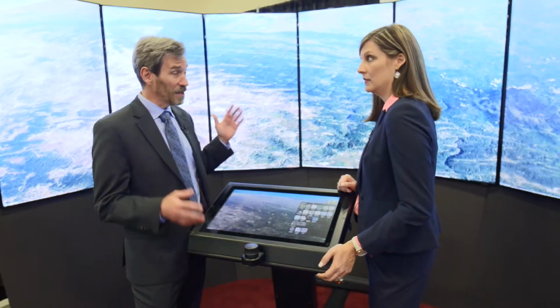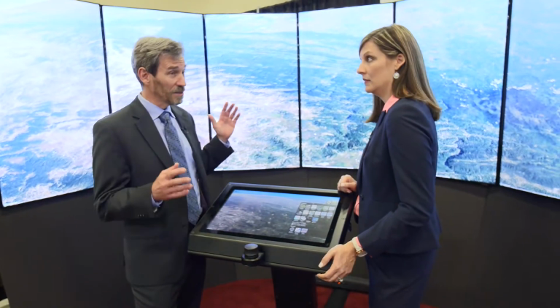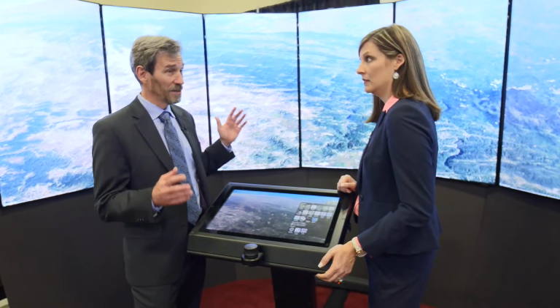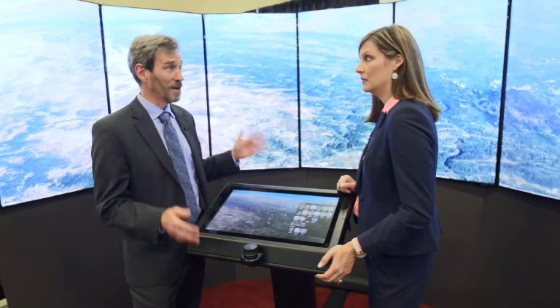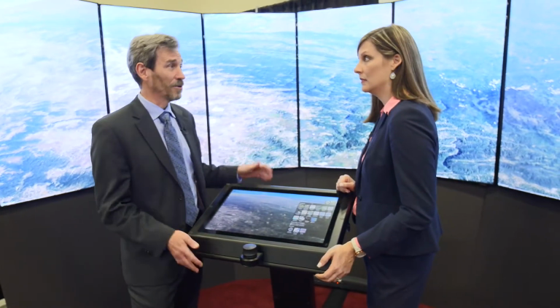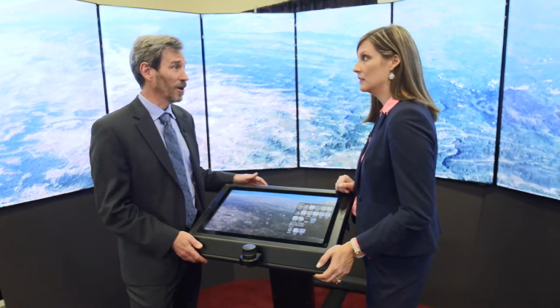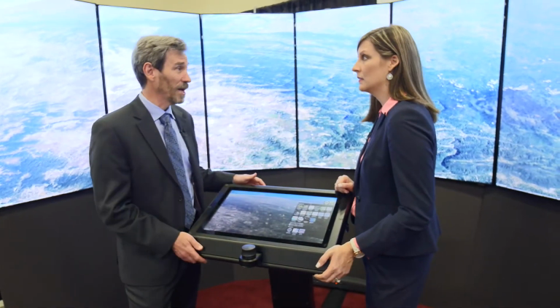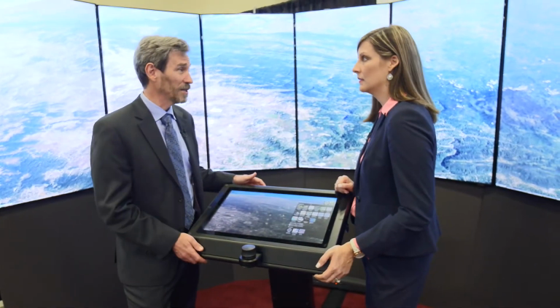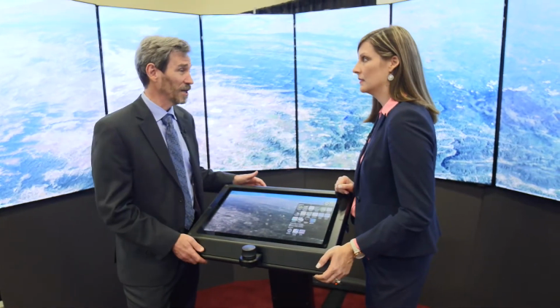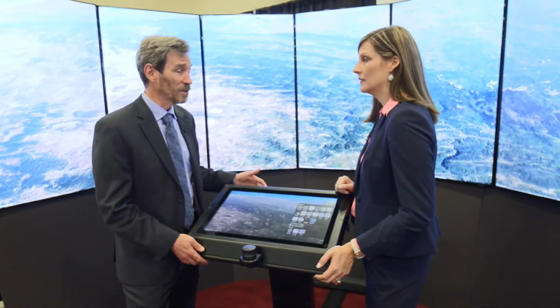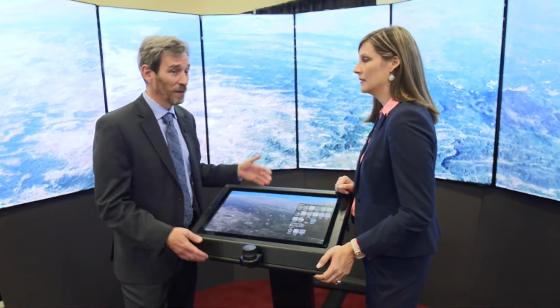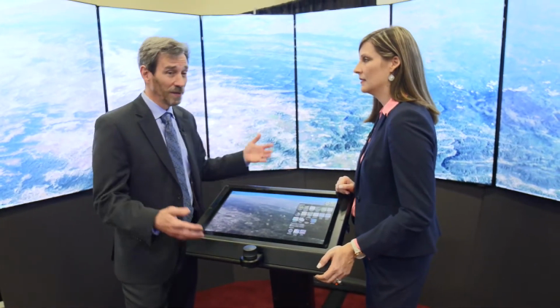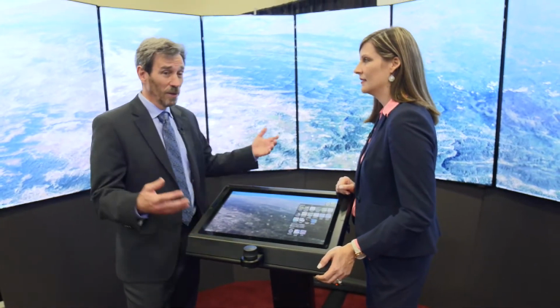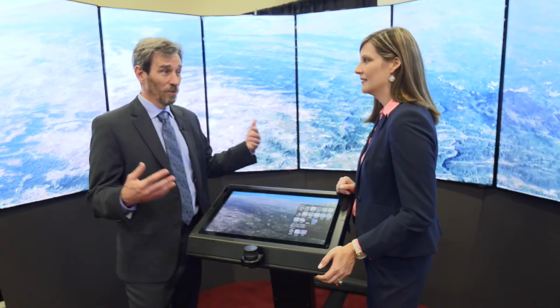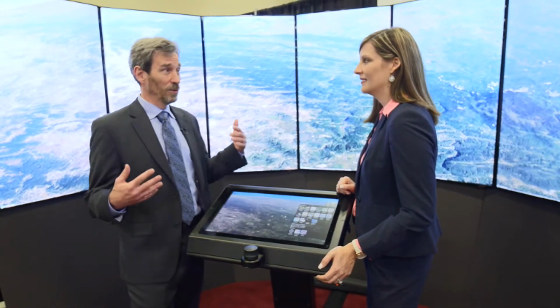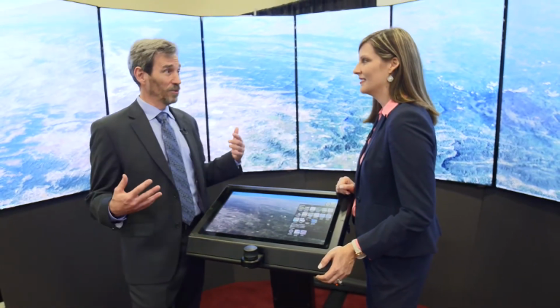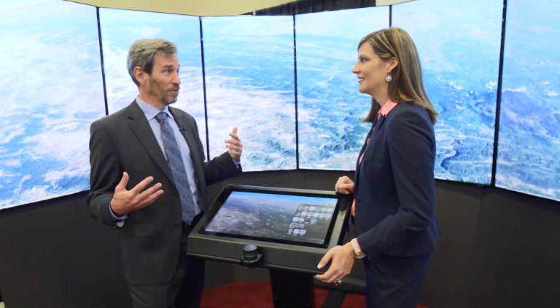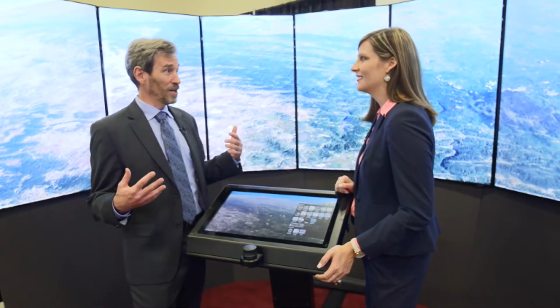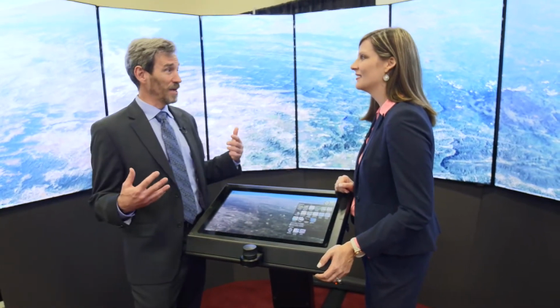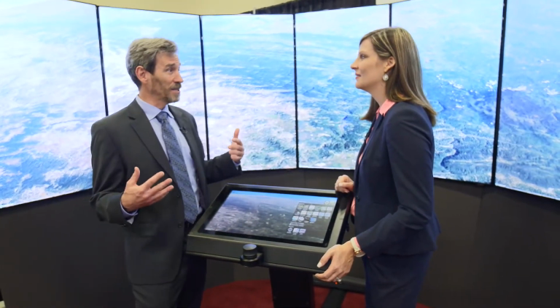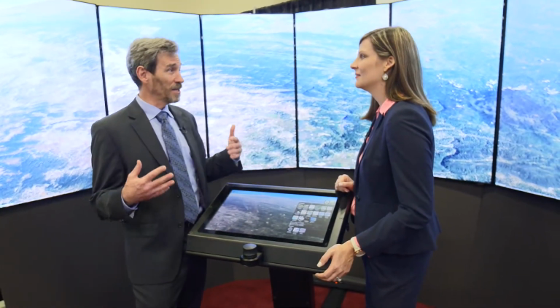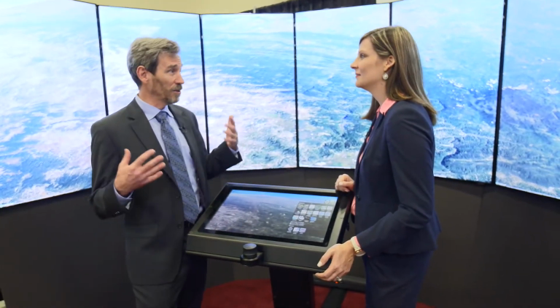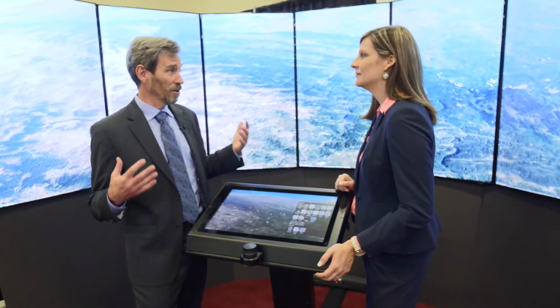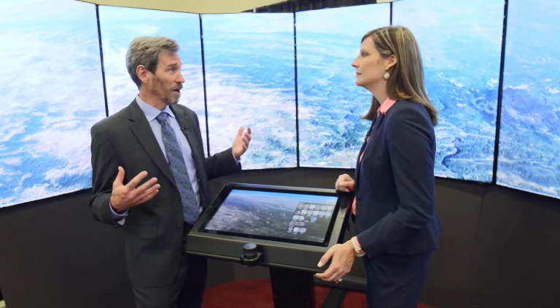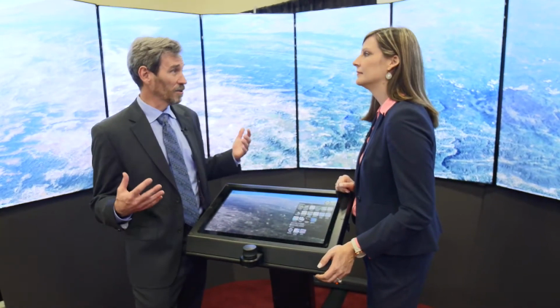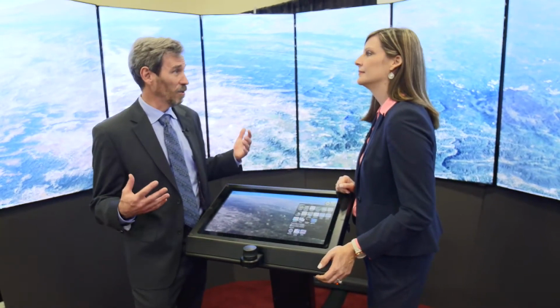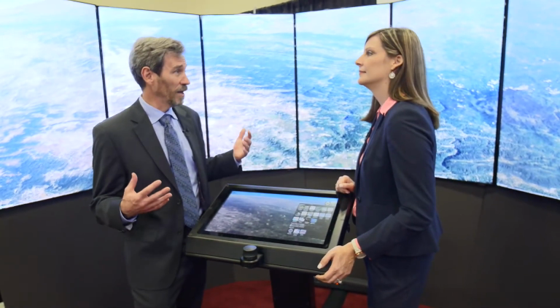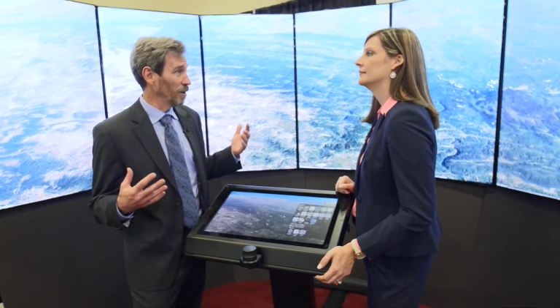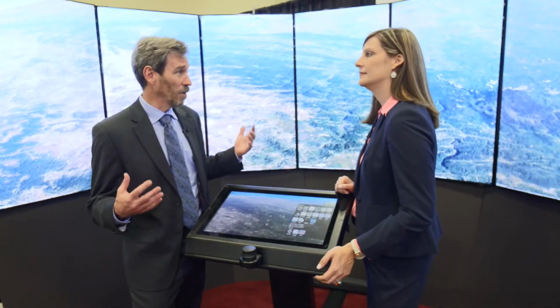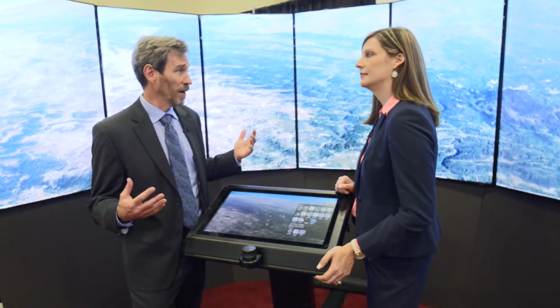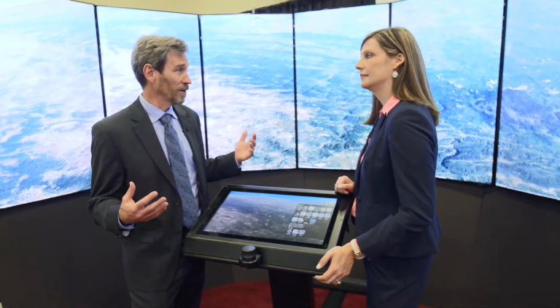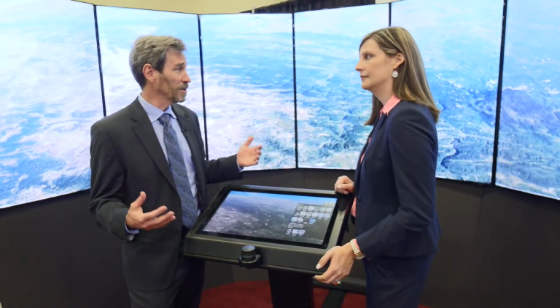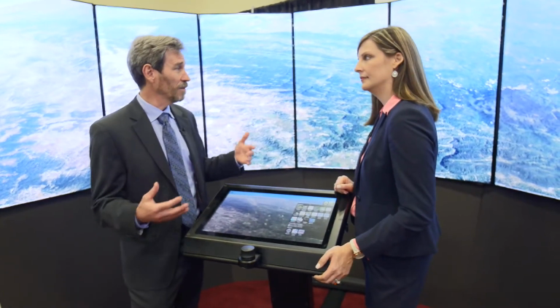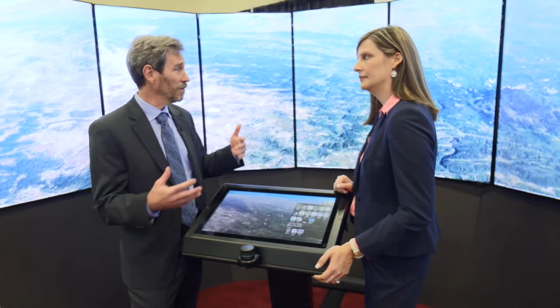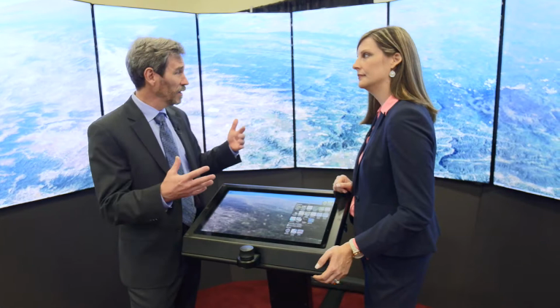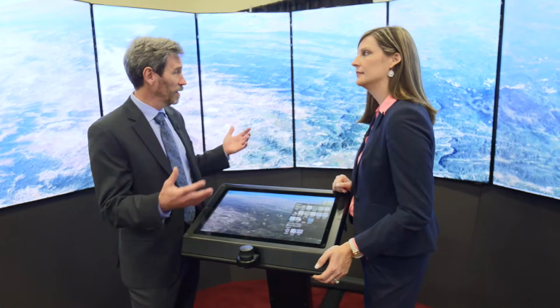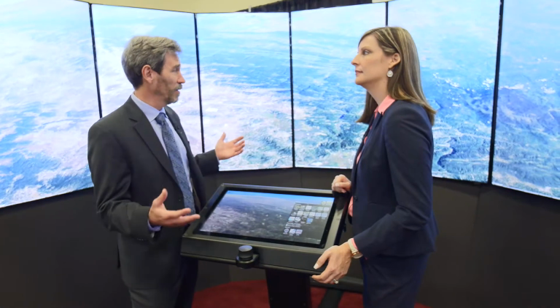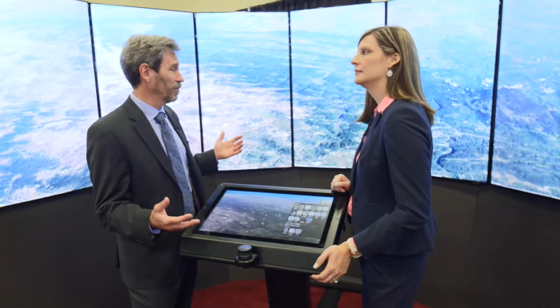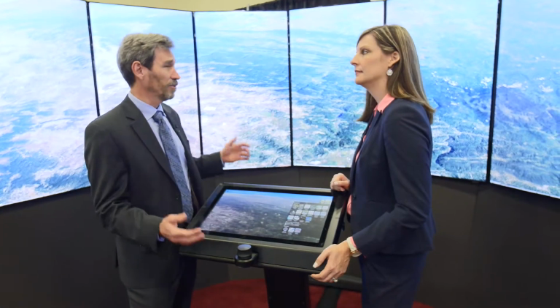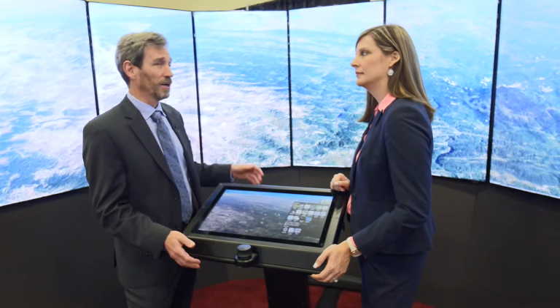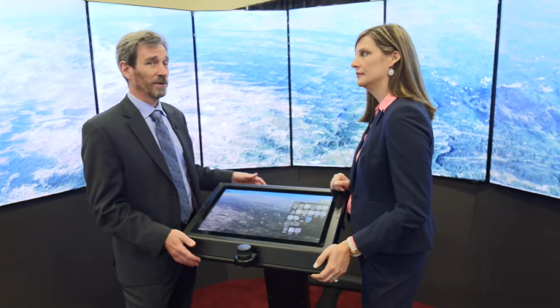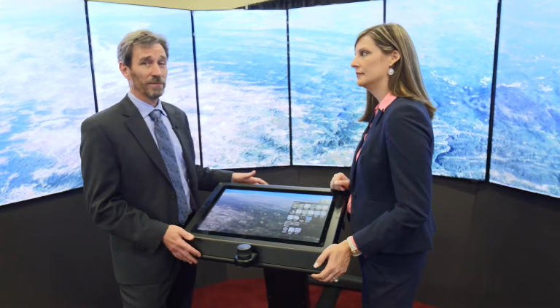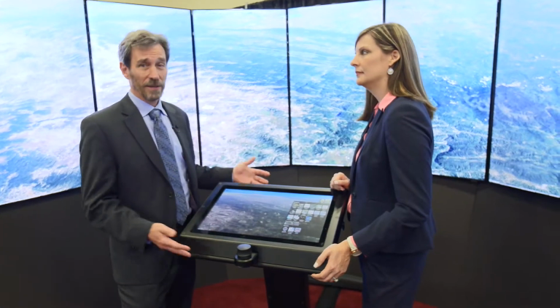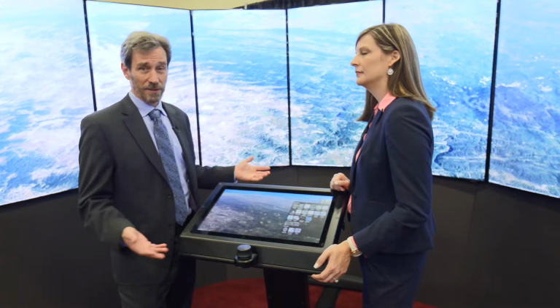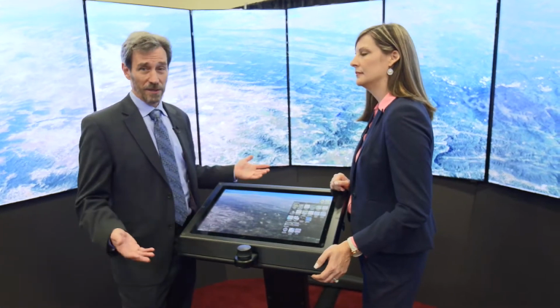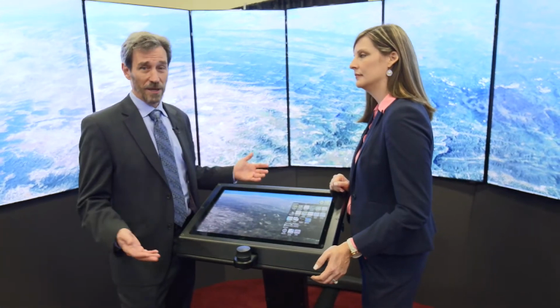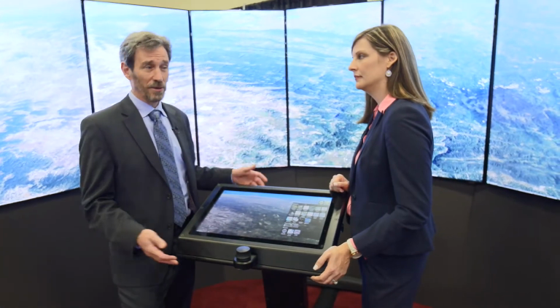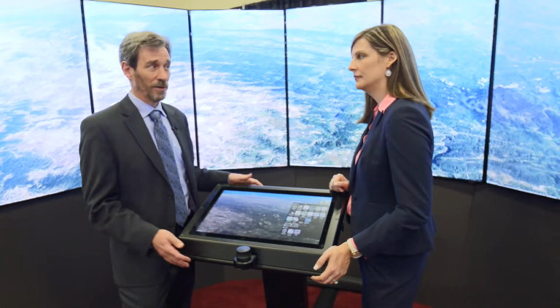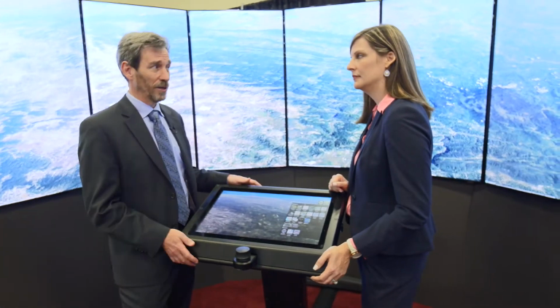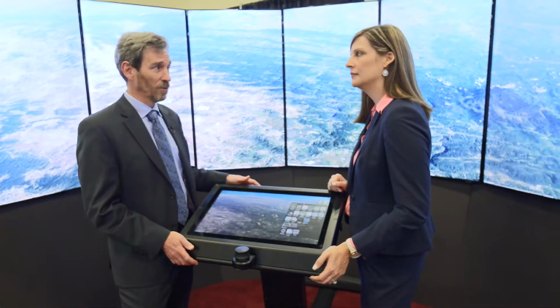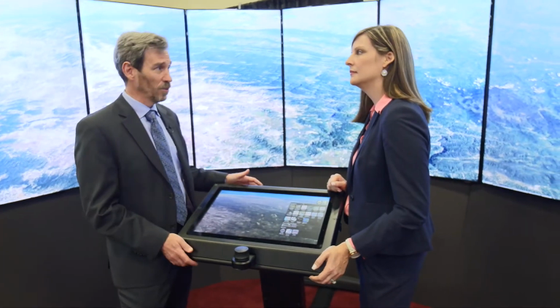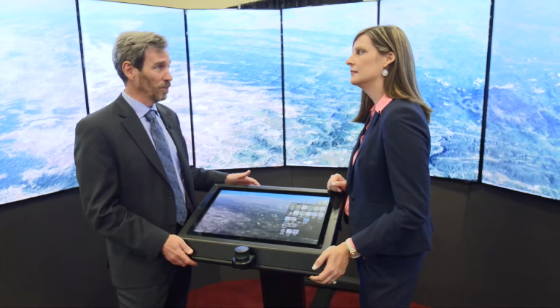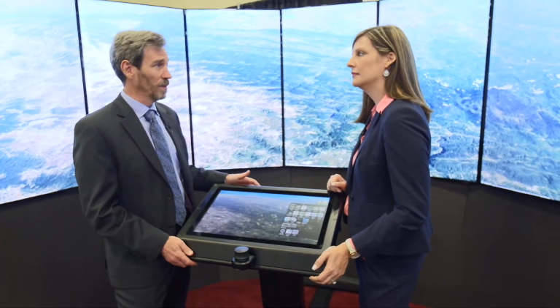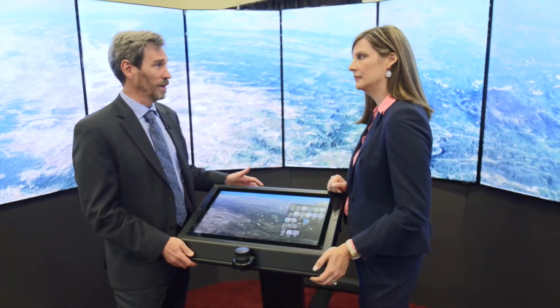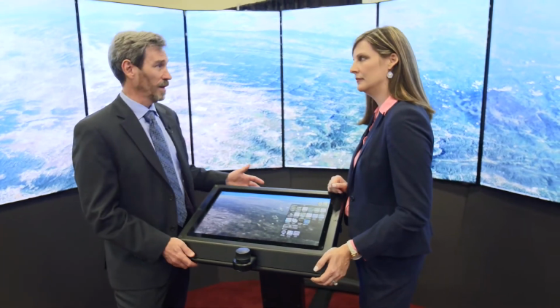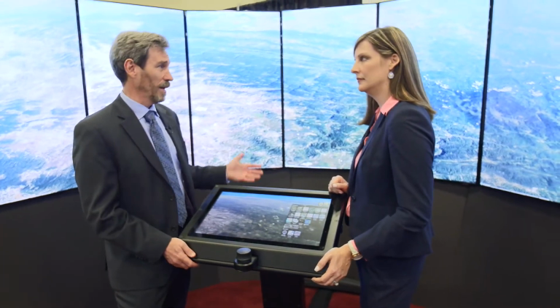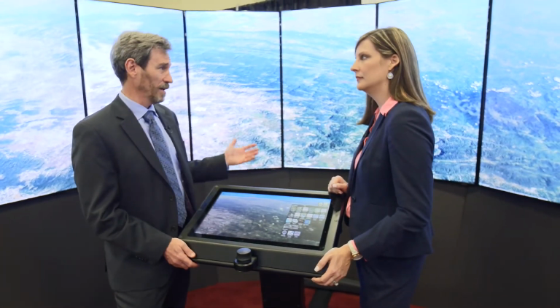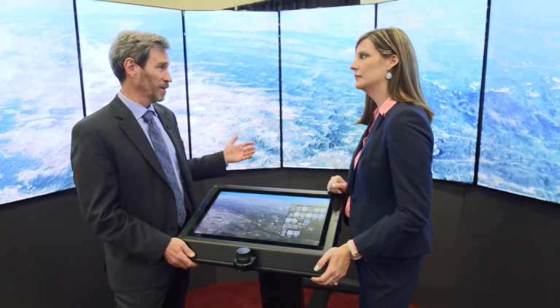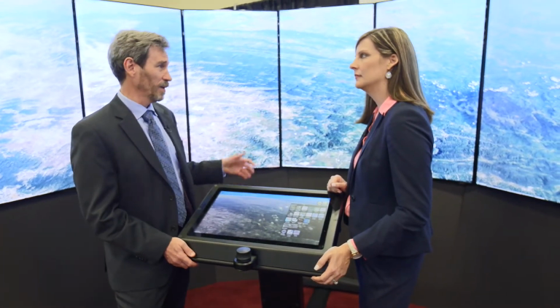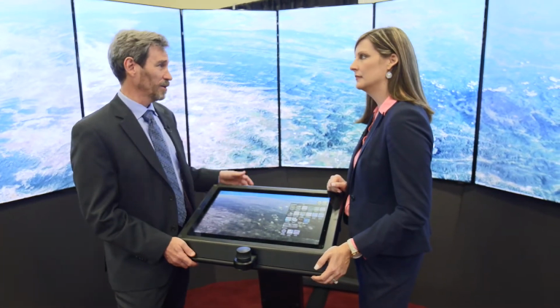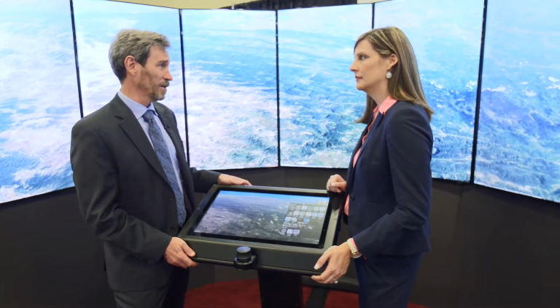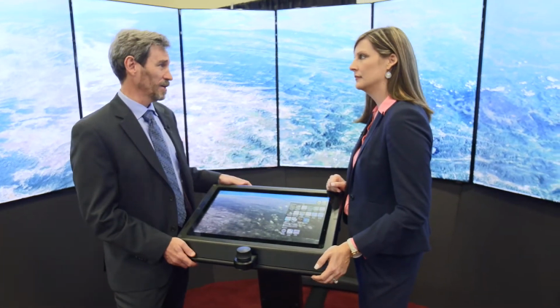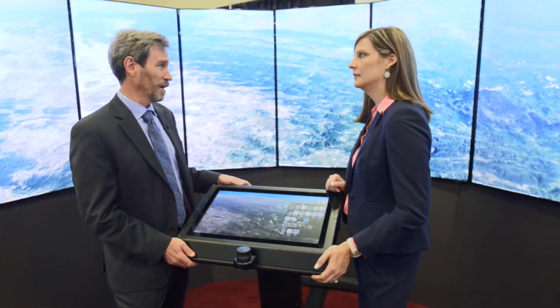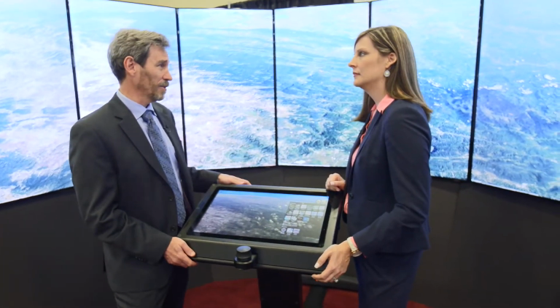Now there are headsets, but when you use a headset, you're locked away all by yourself. Here you can get together in a group and experience it together.